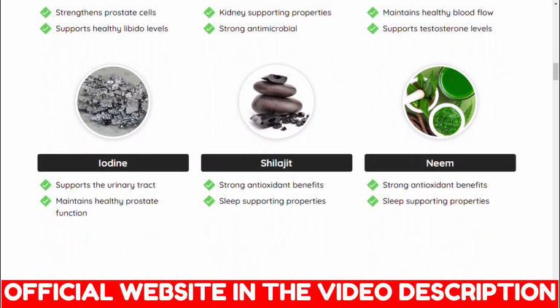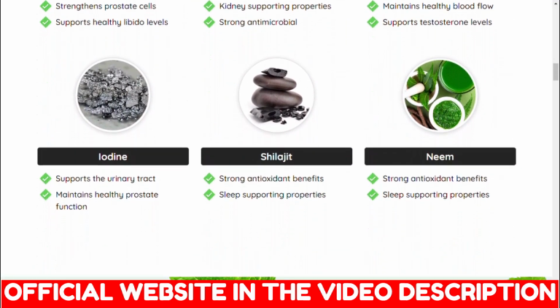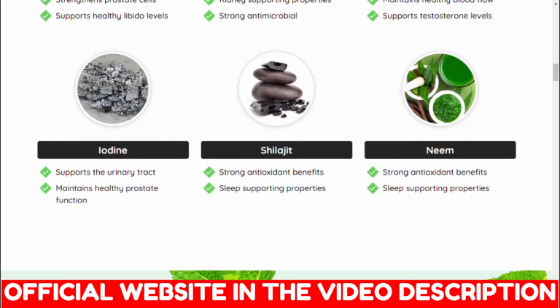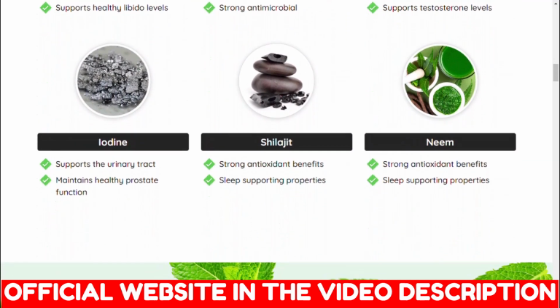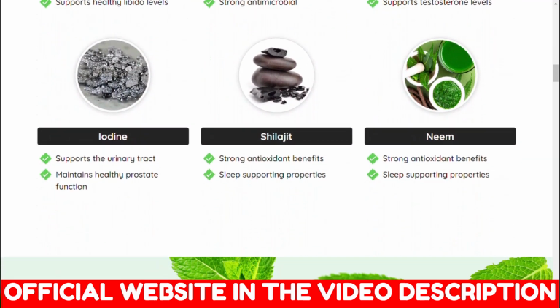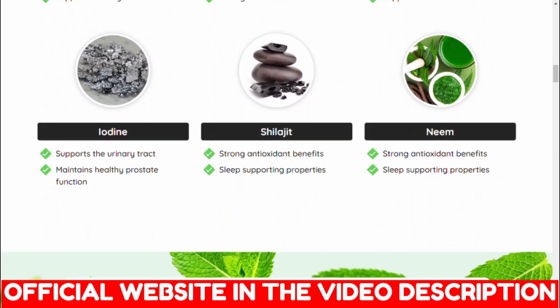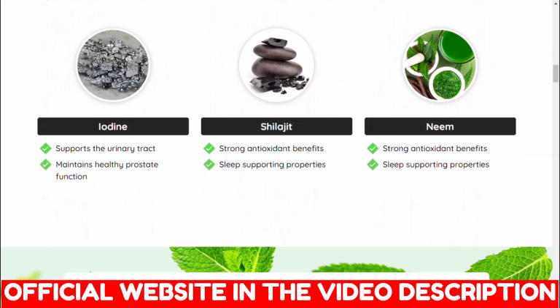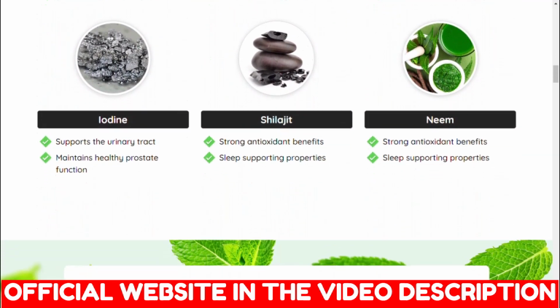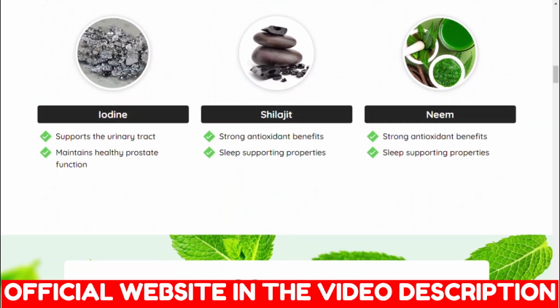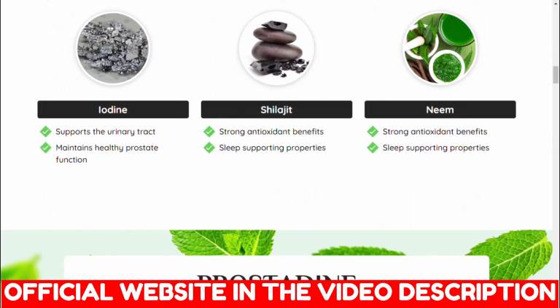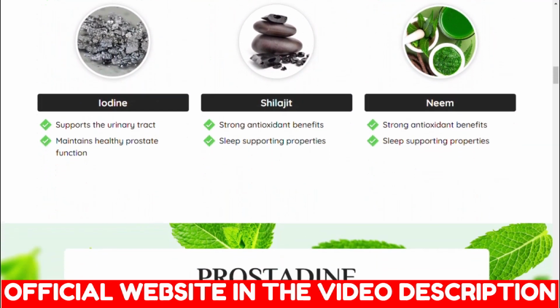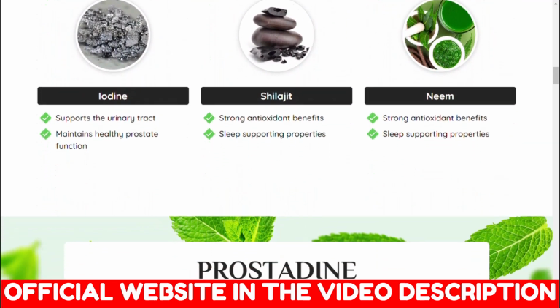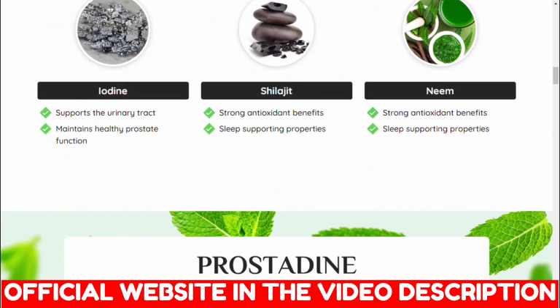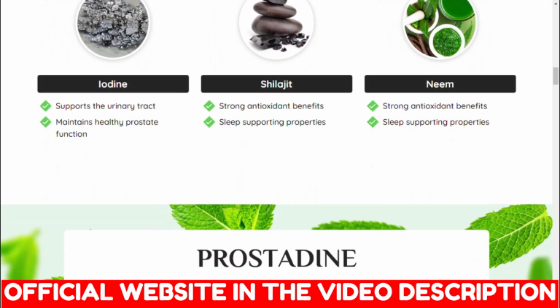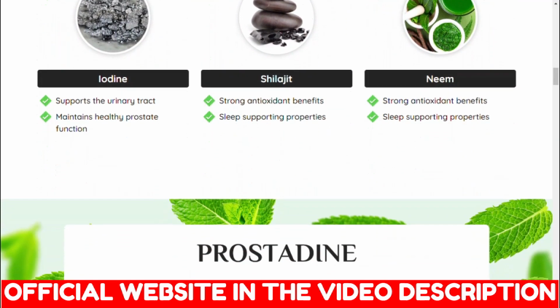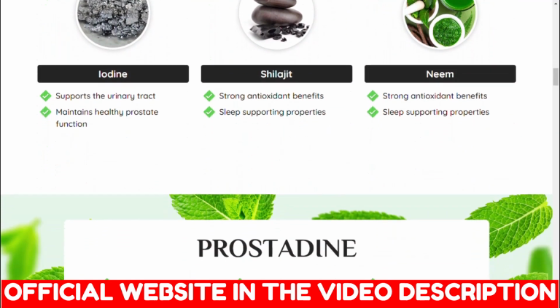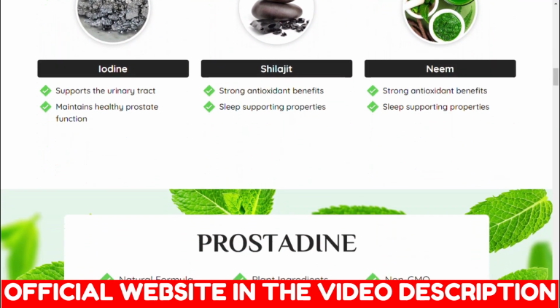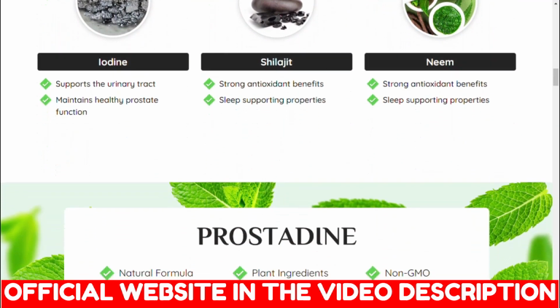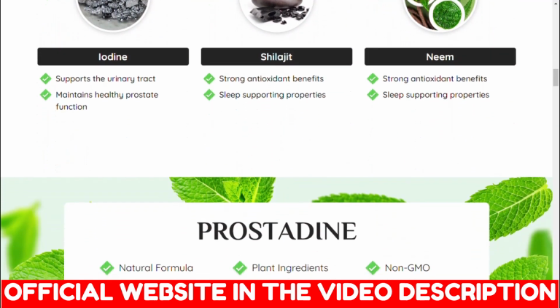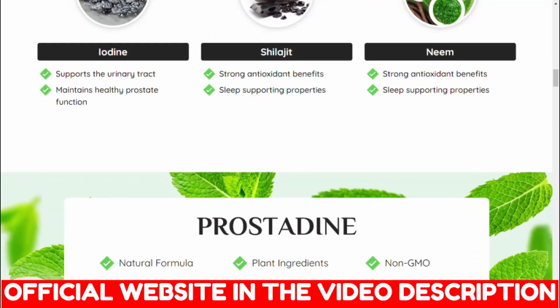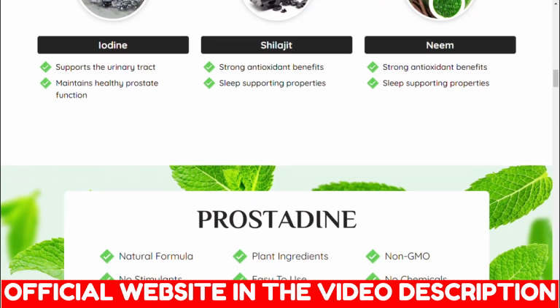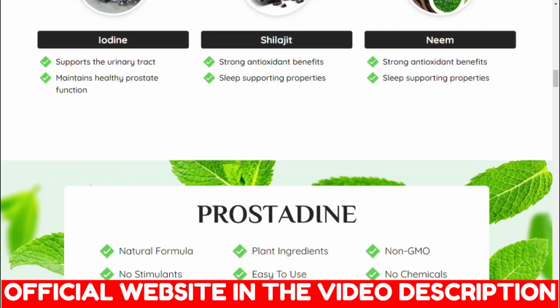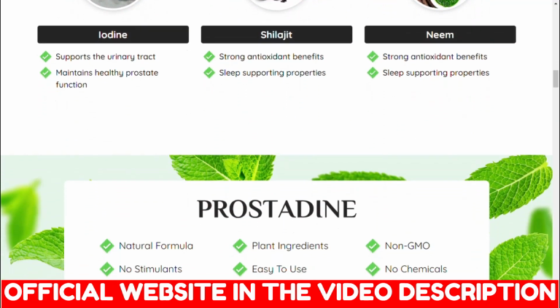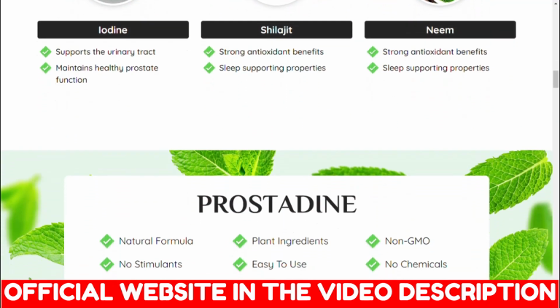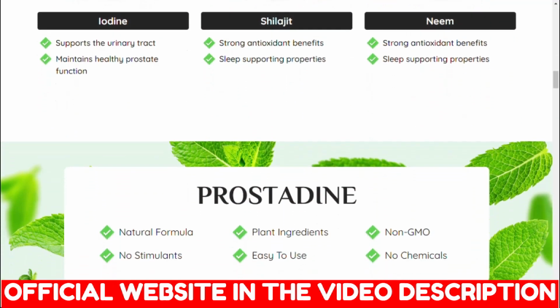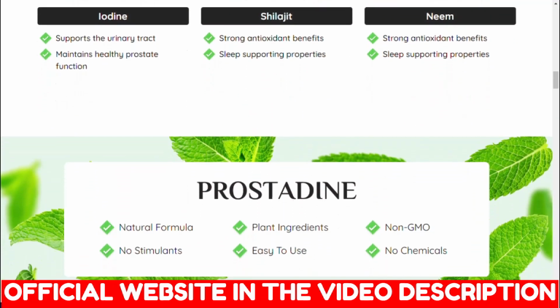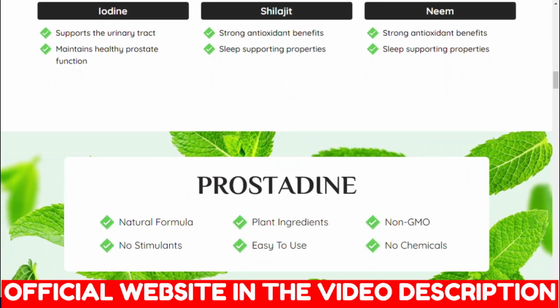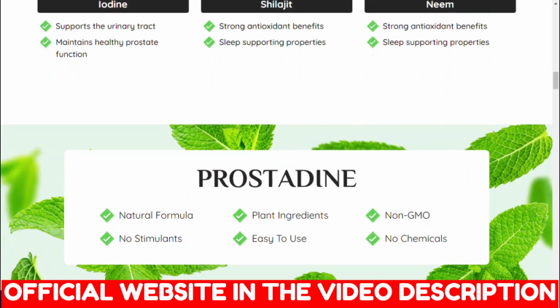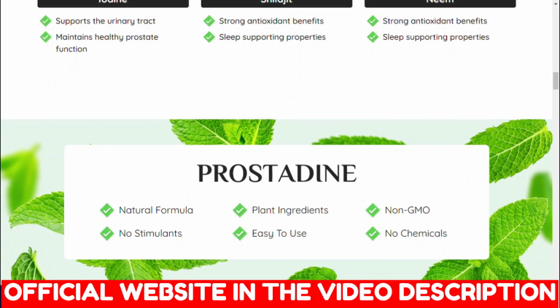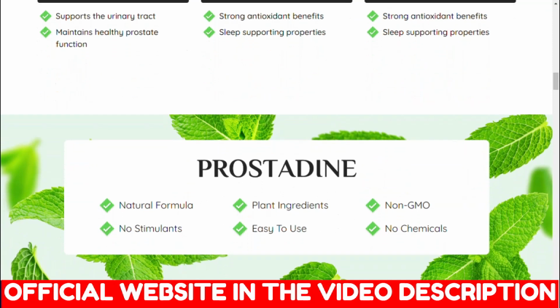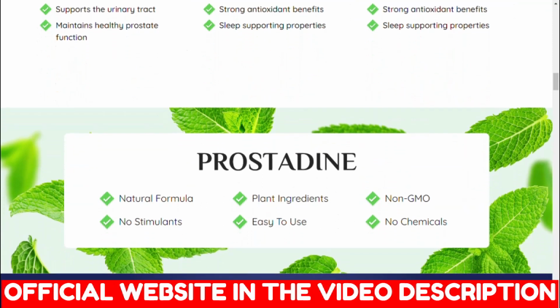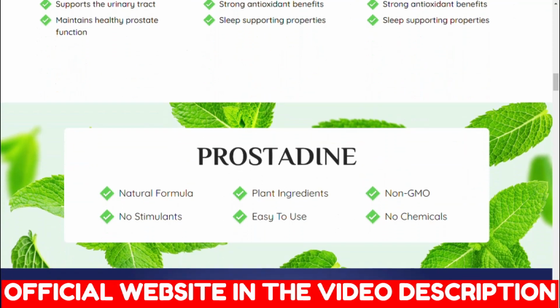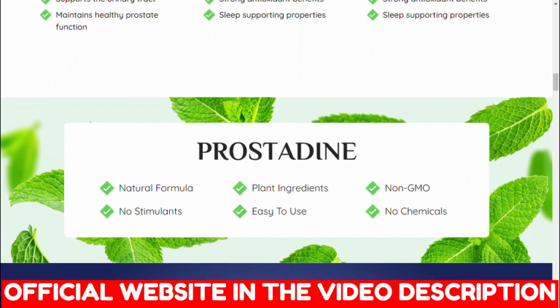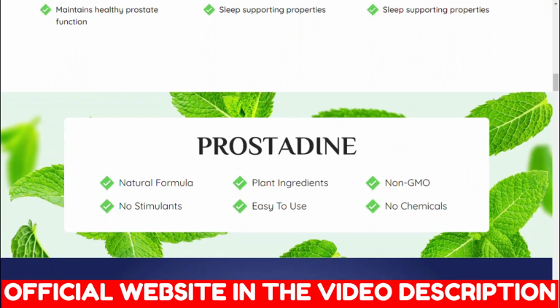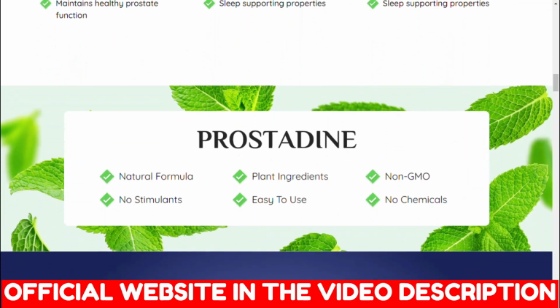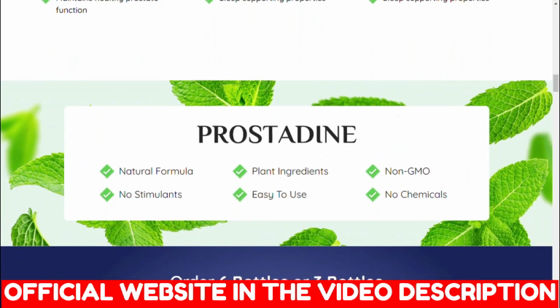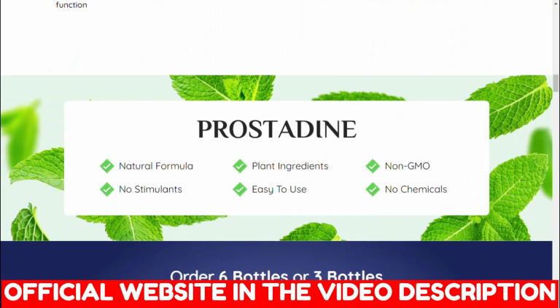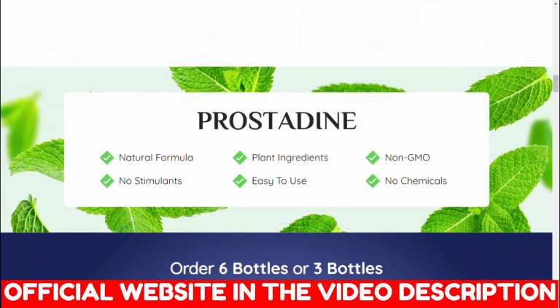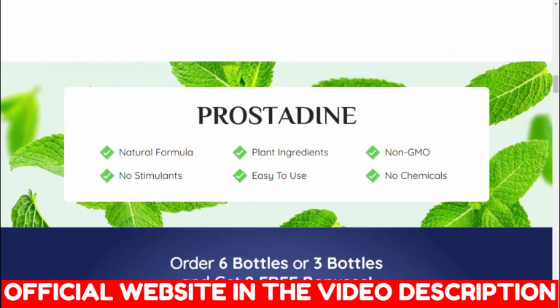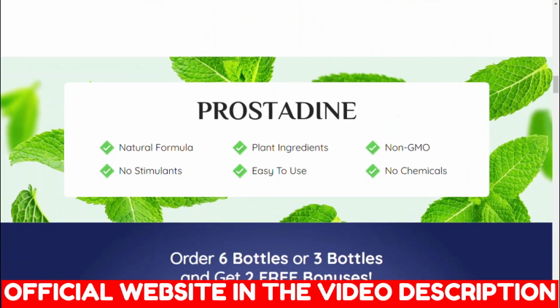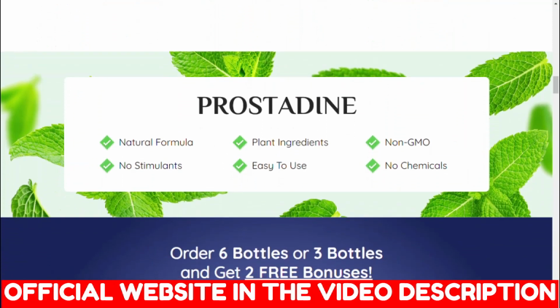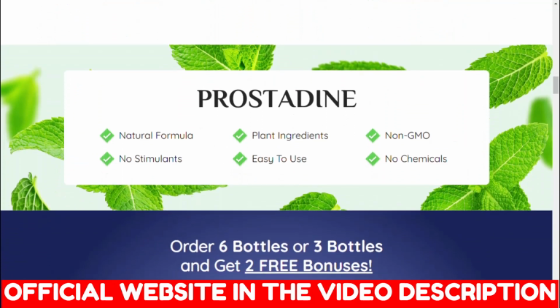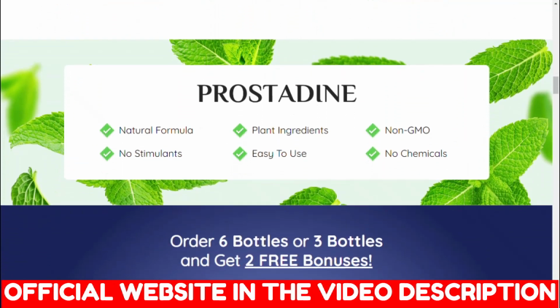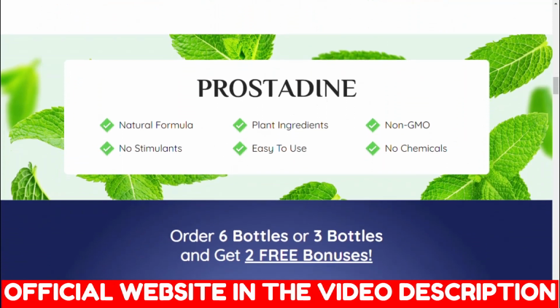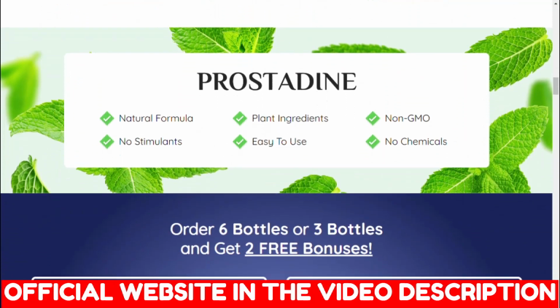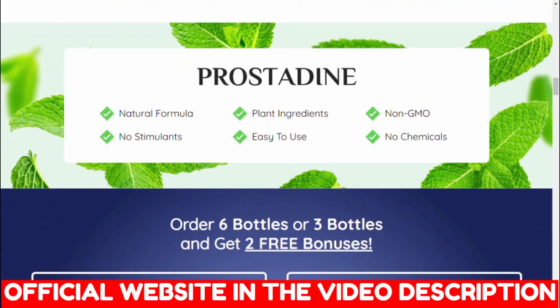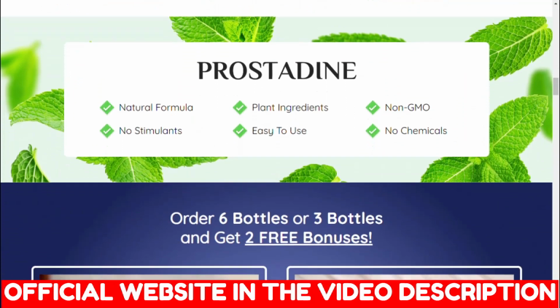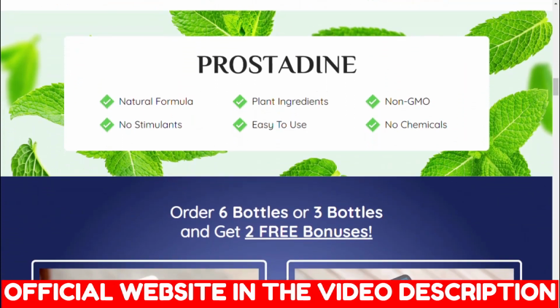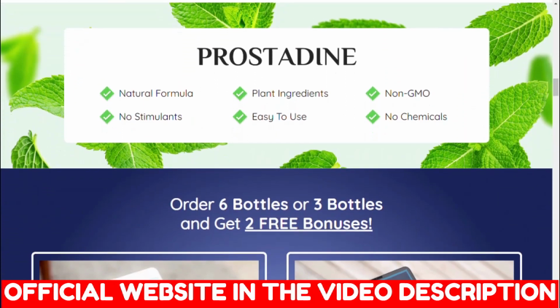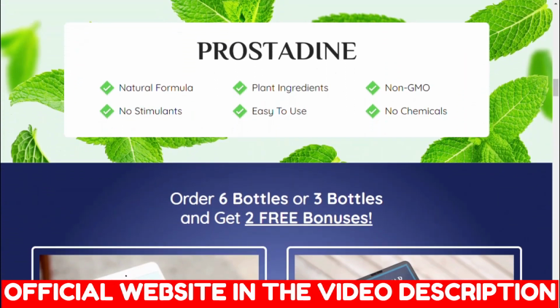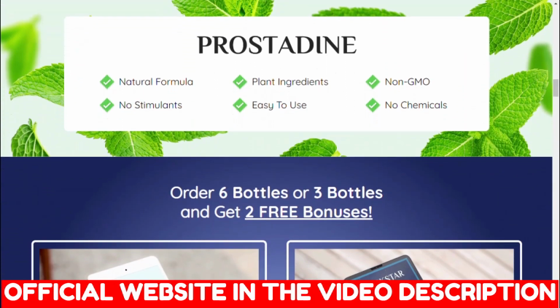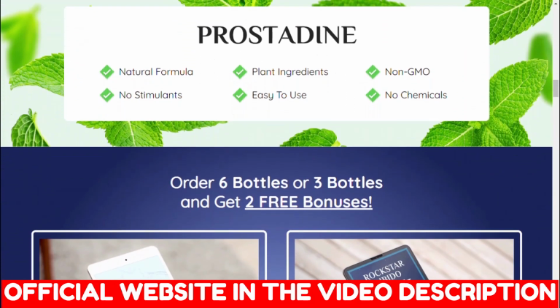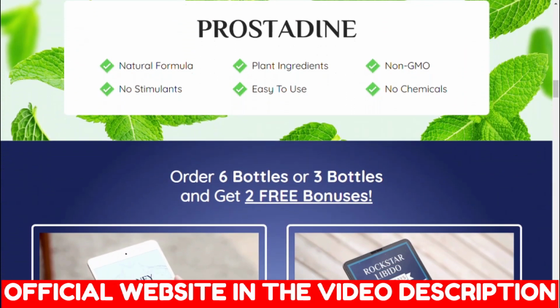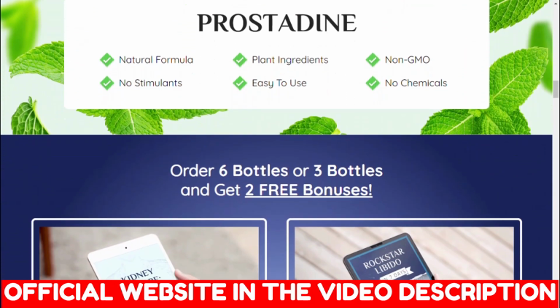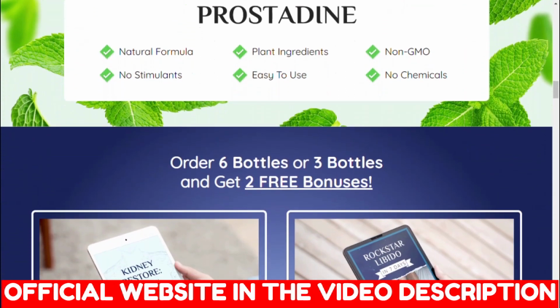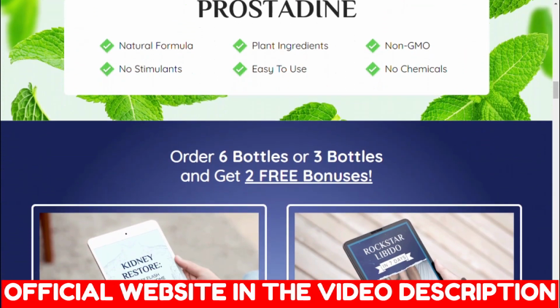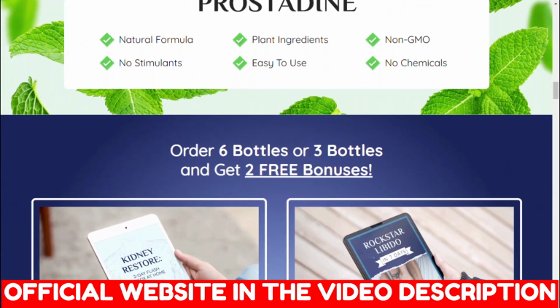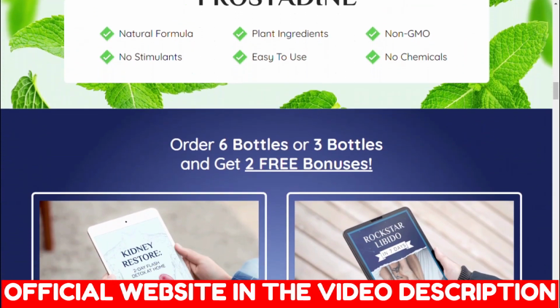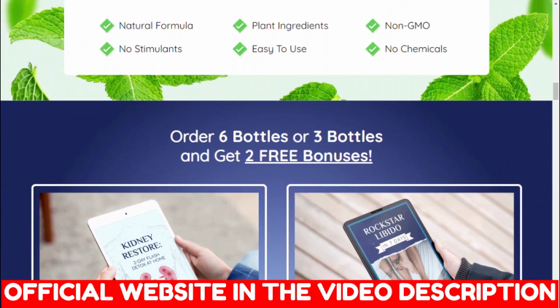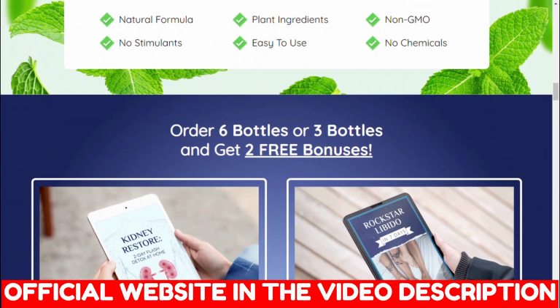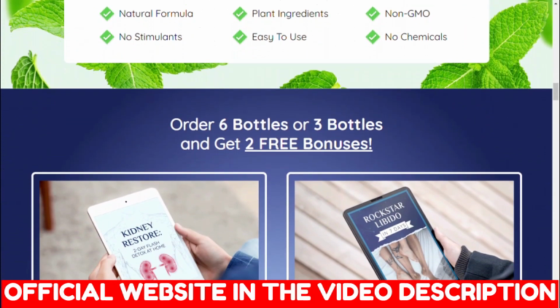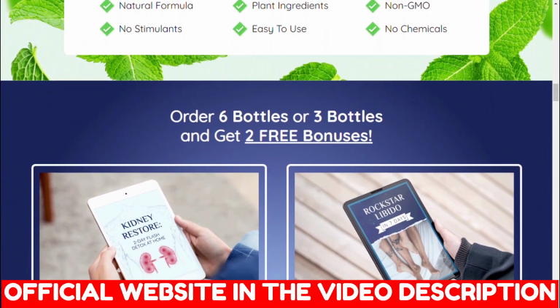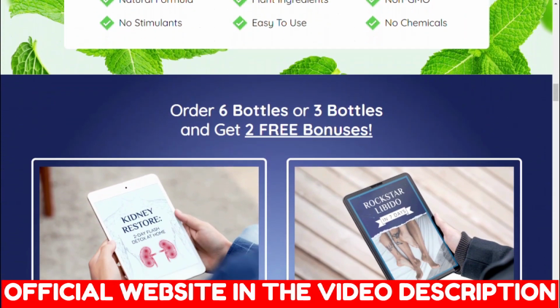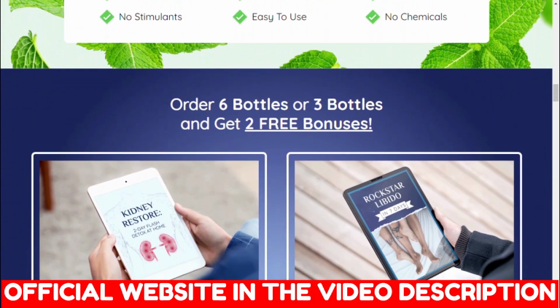I am telling you that because you may find fake Prostadine in other marketplaces, so be careful where you are going to buy.